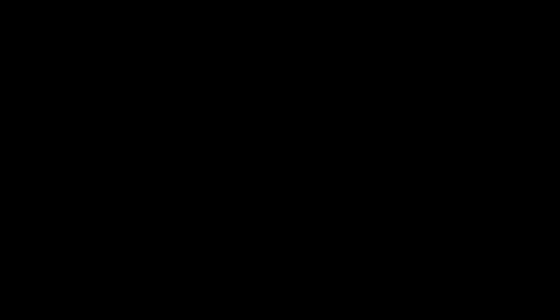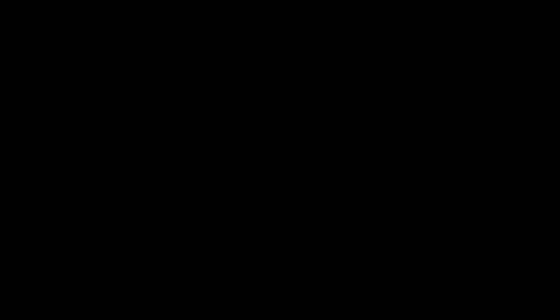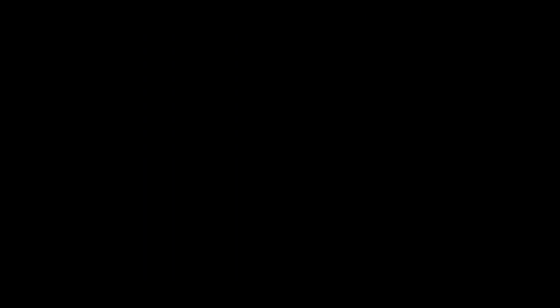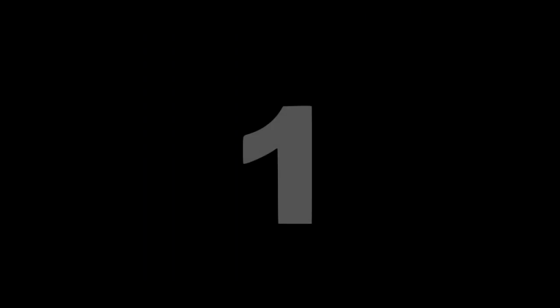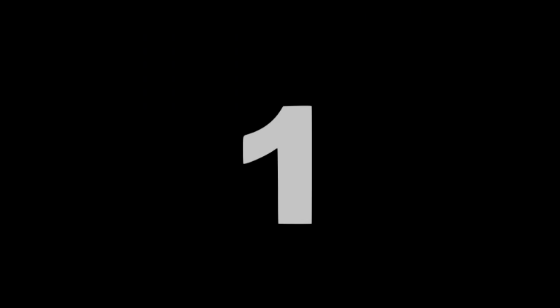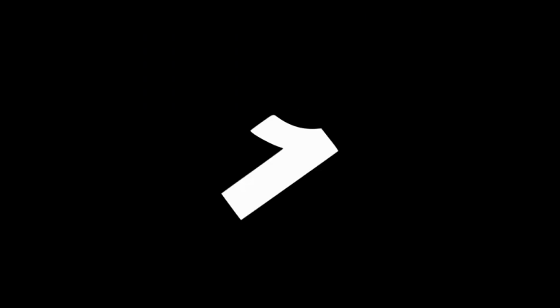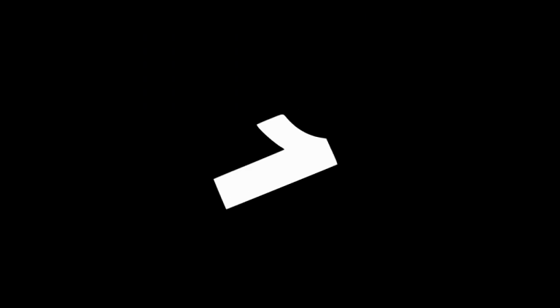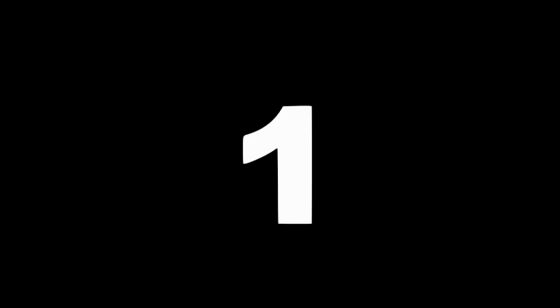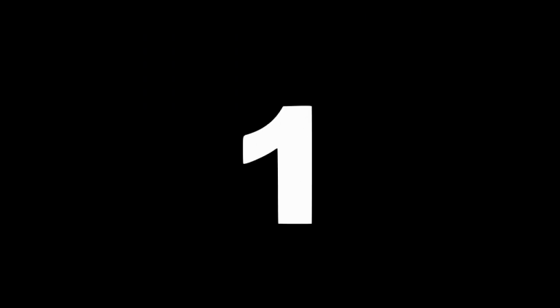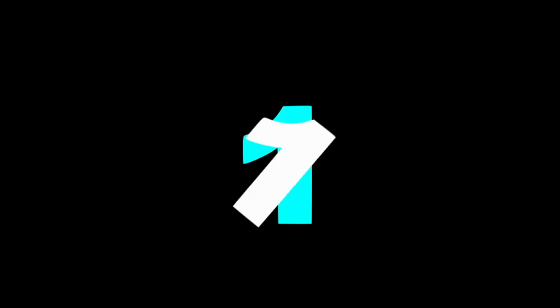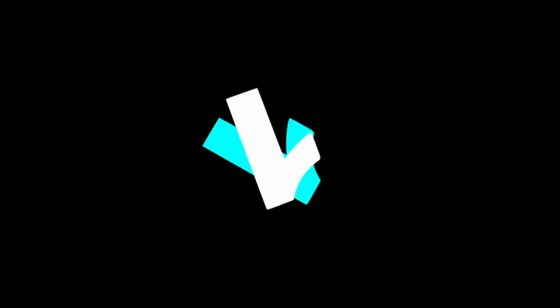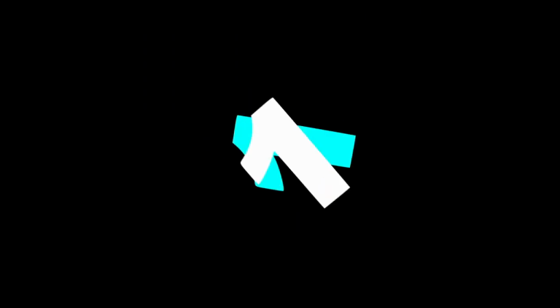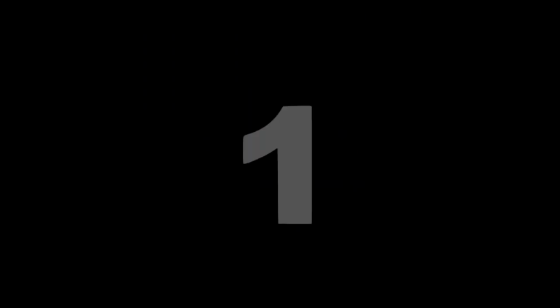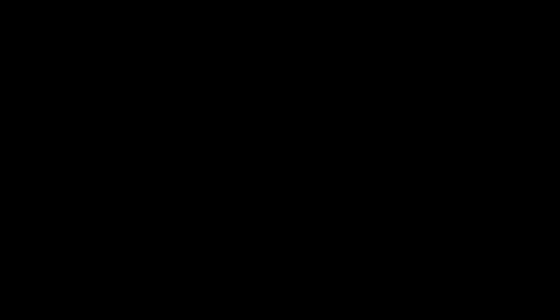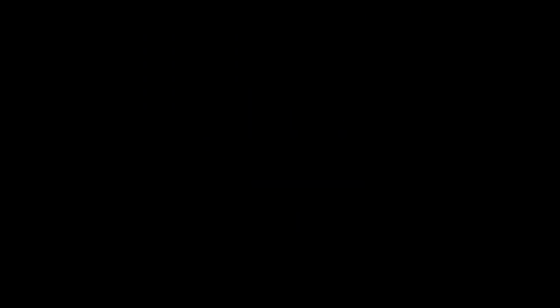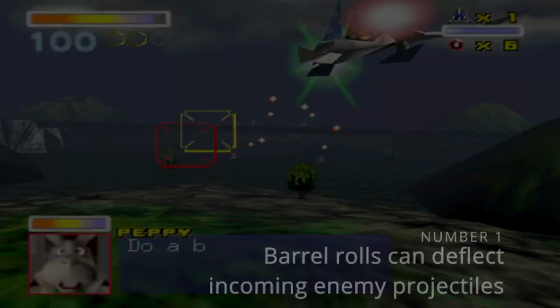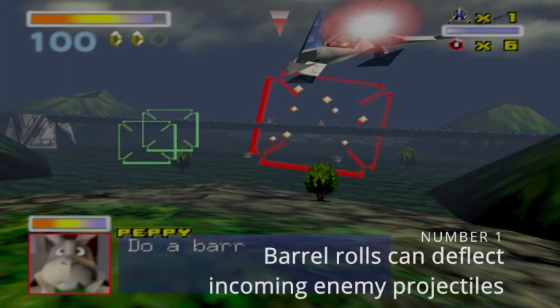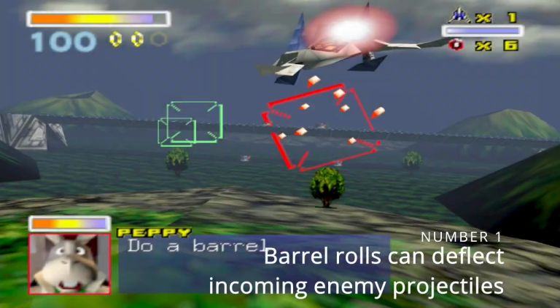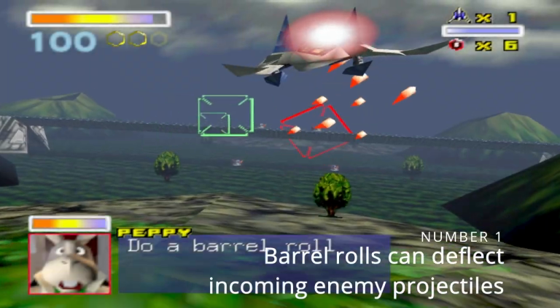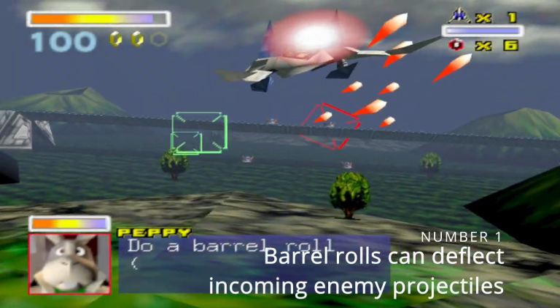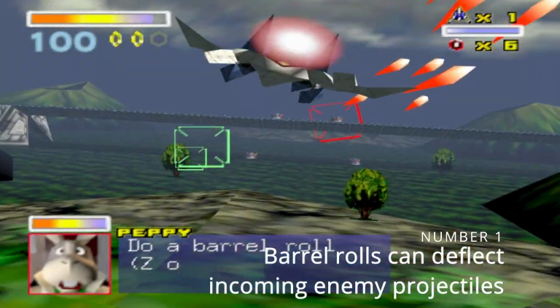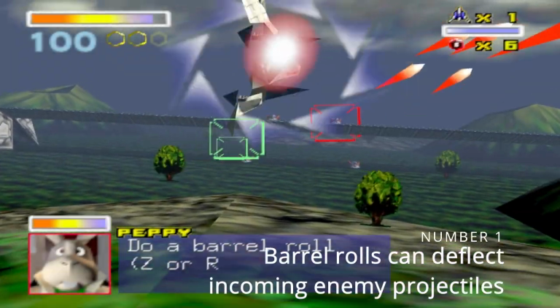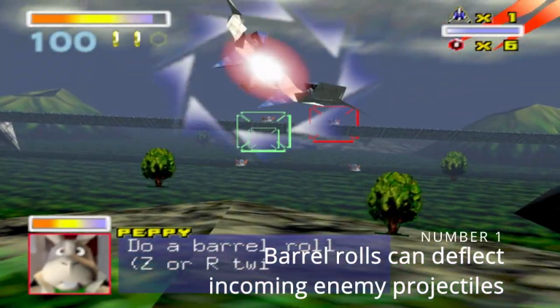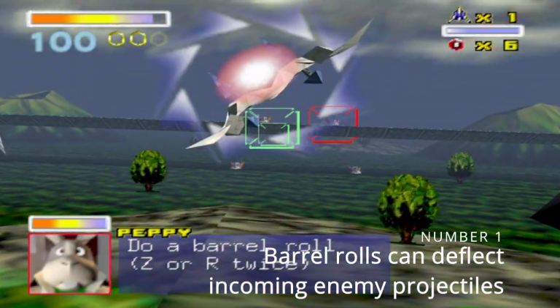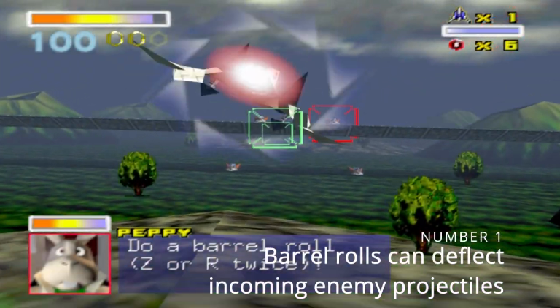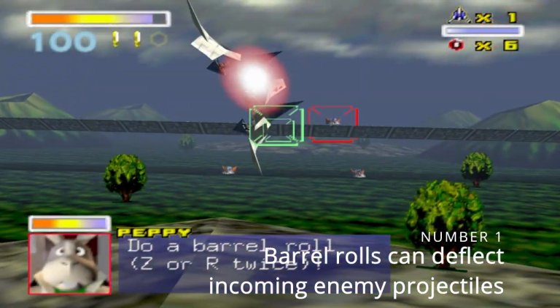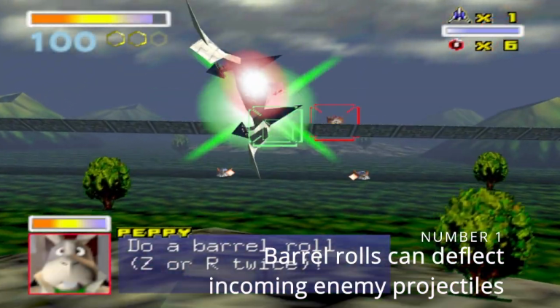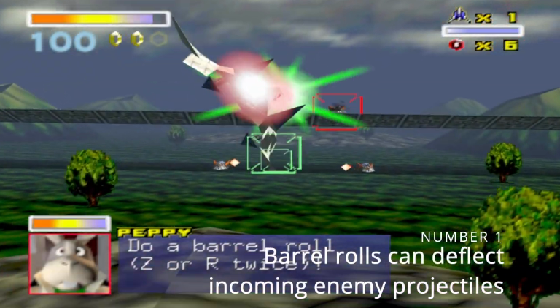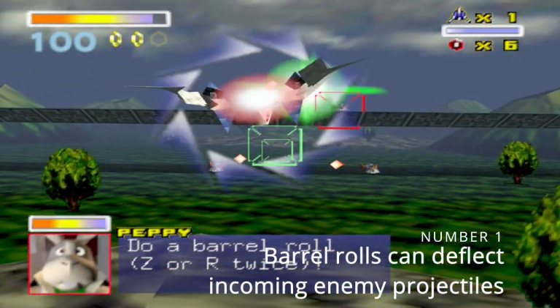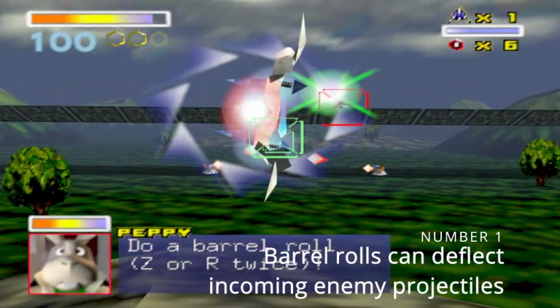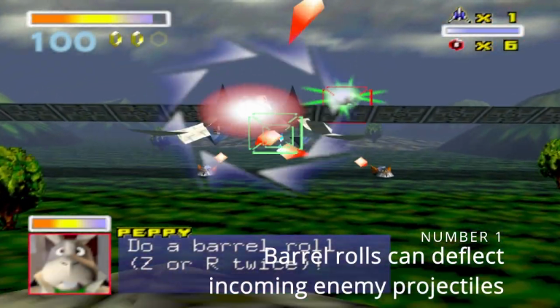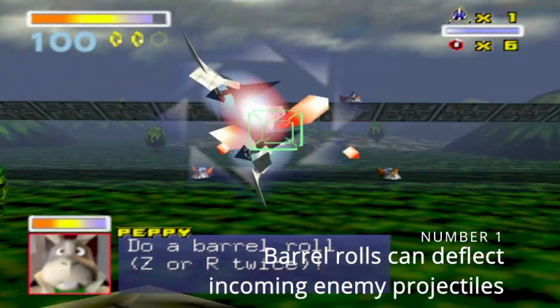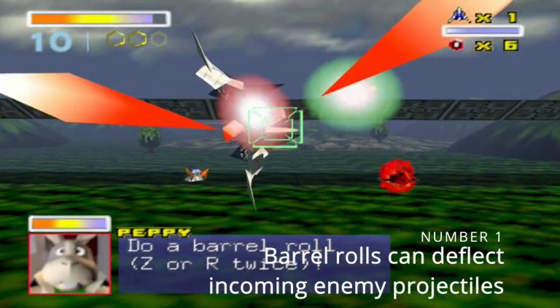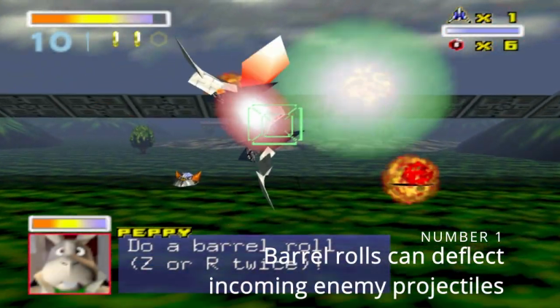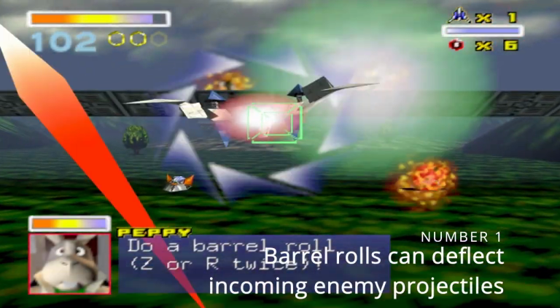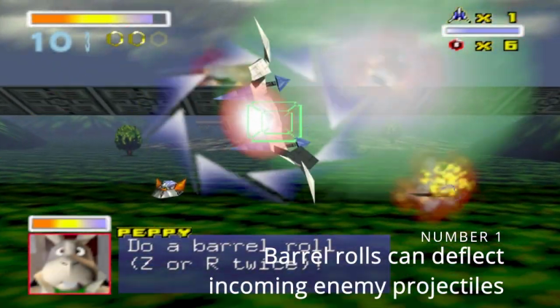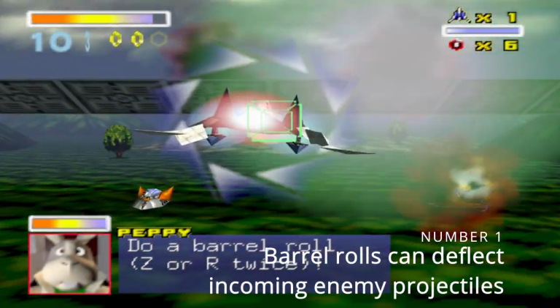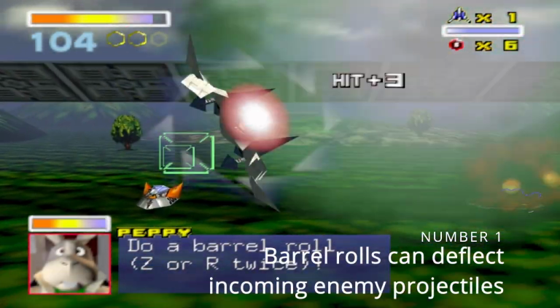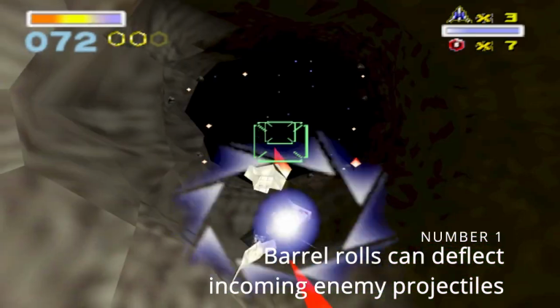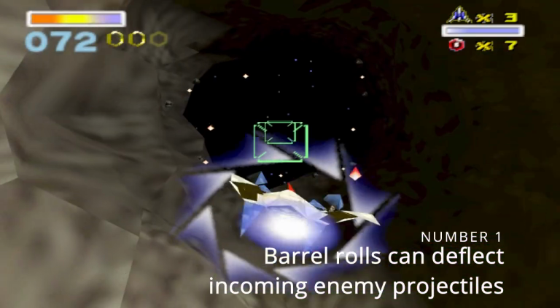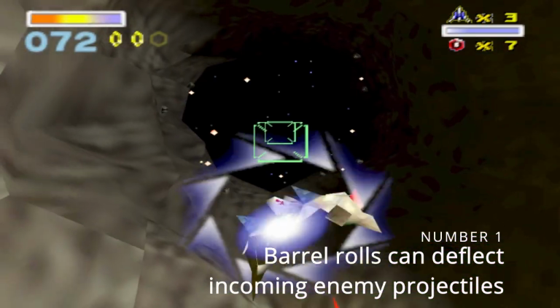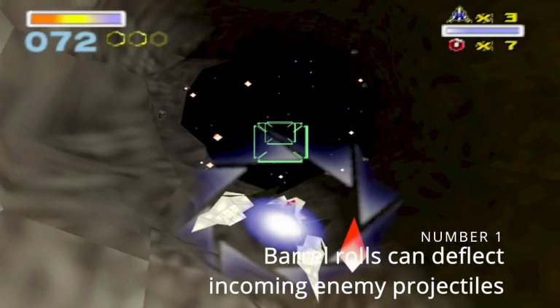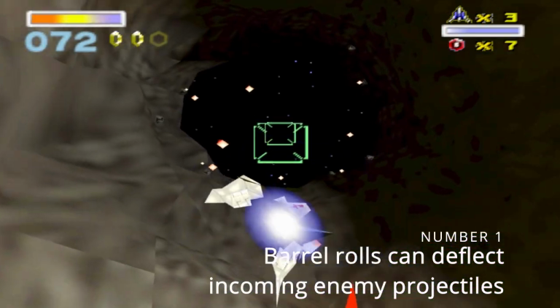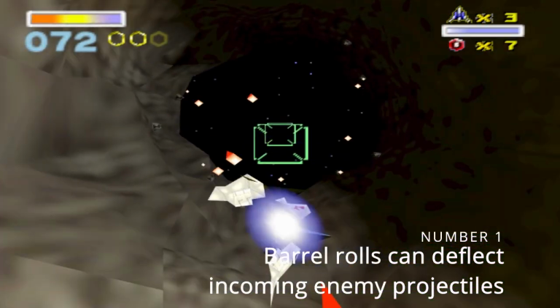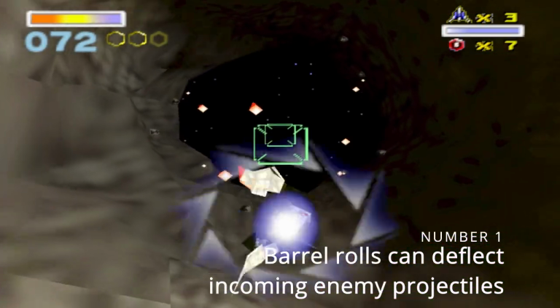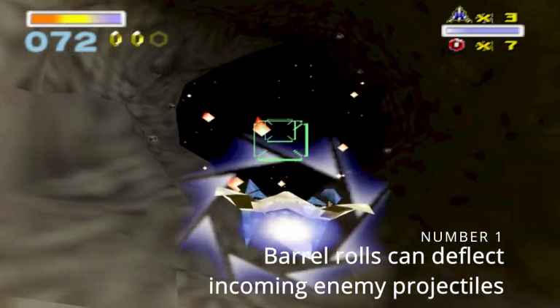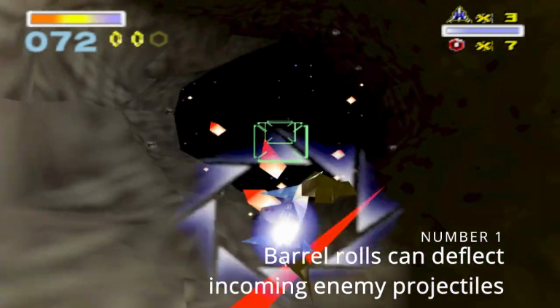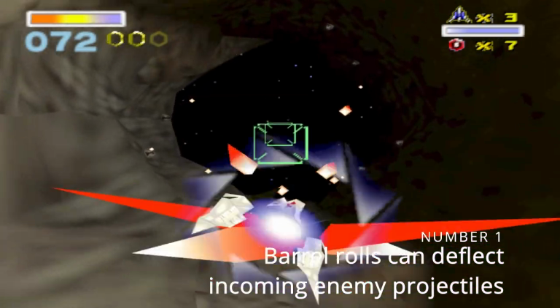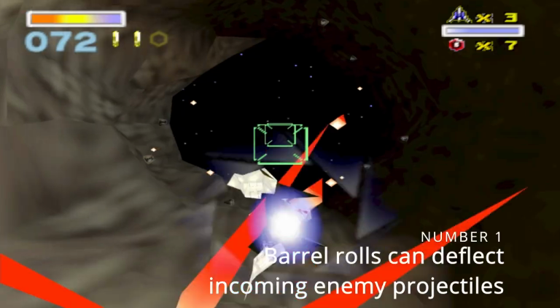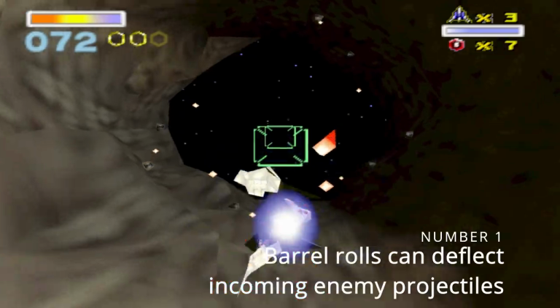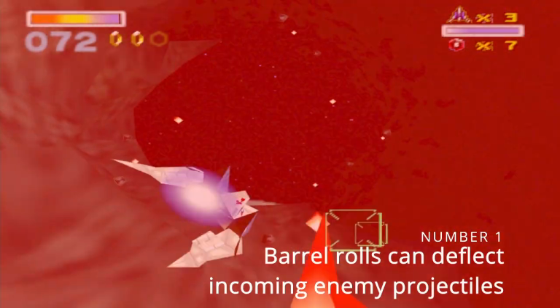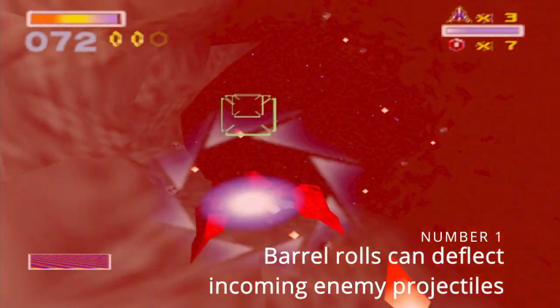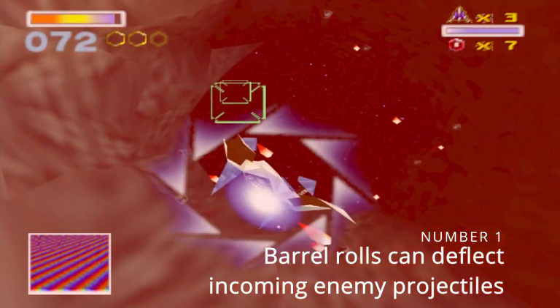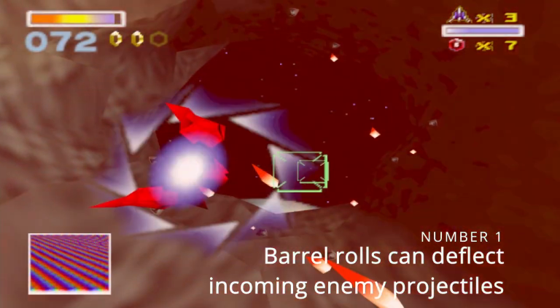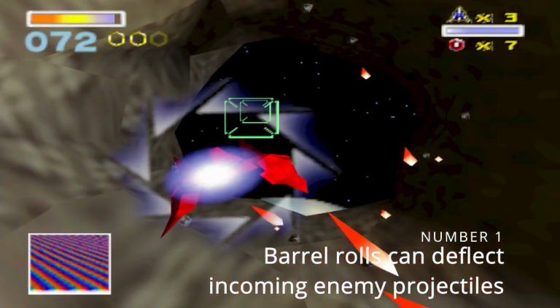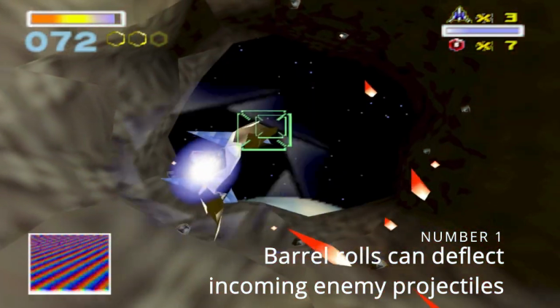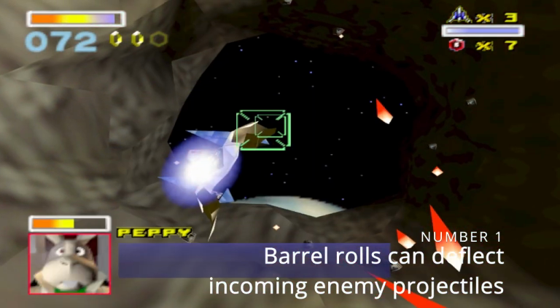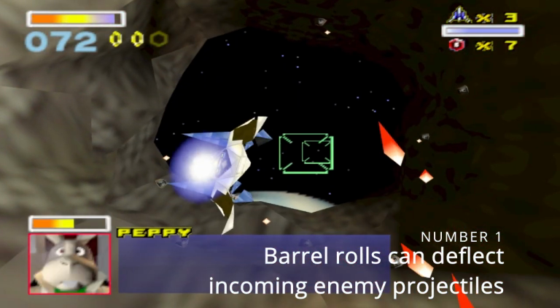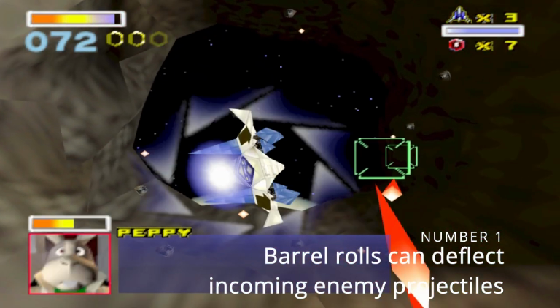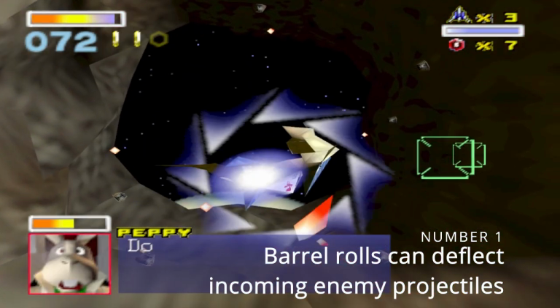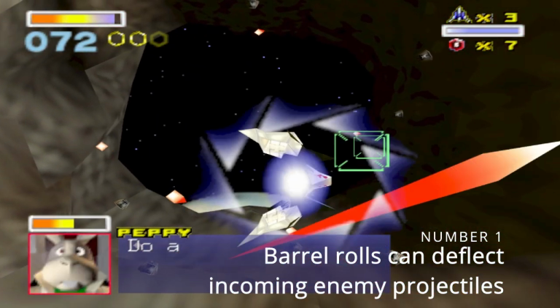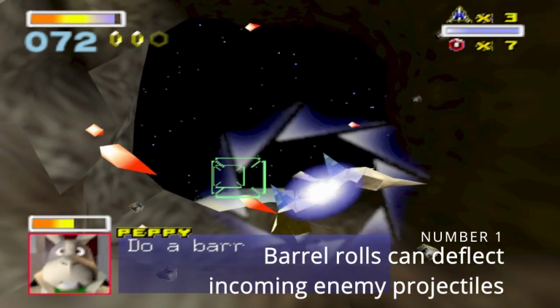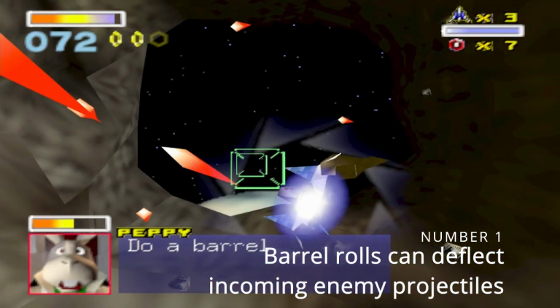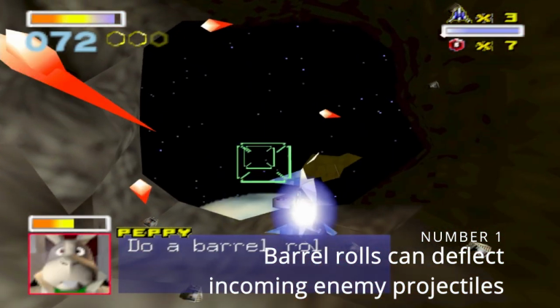And finally, for number one: doing a barrel roll can deflect incoming enemy fire. Those wings will literally slap away most projectiles, but sadly not all of them.